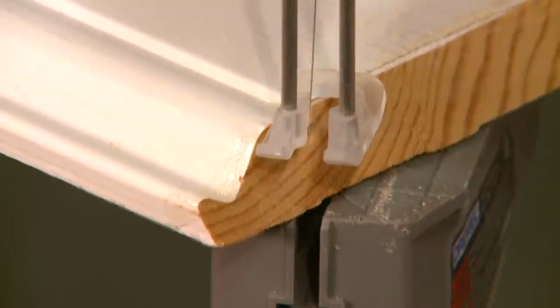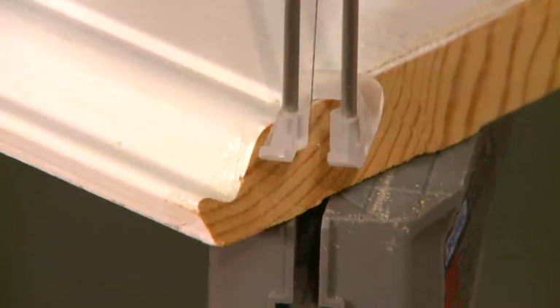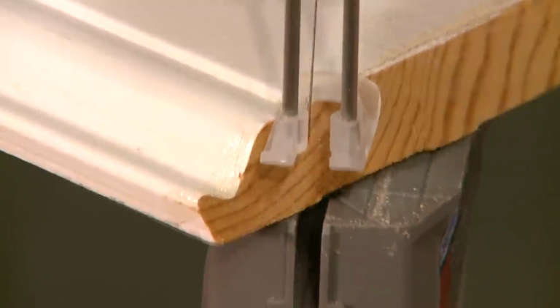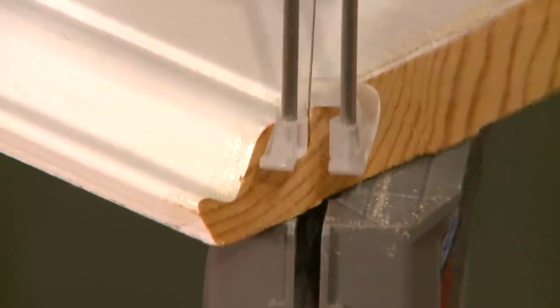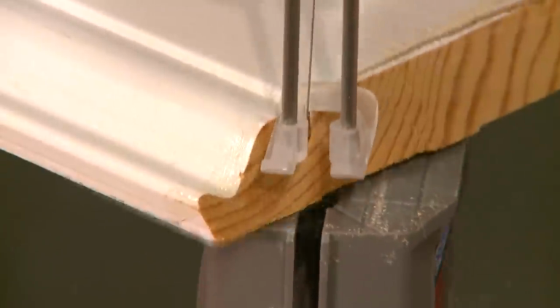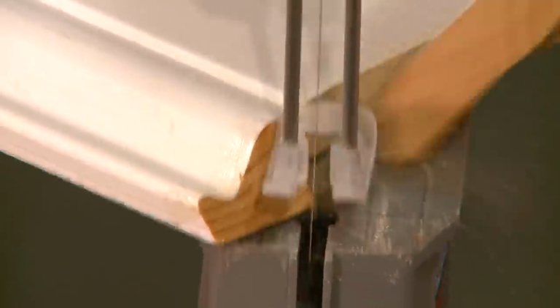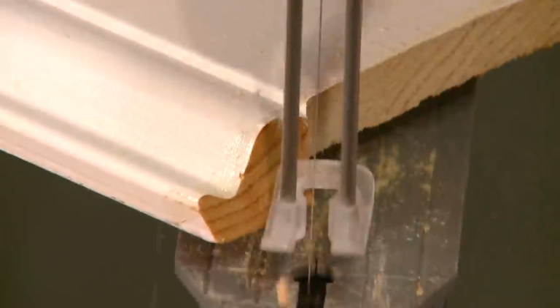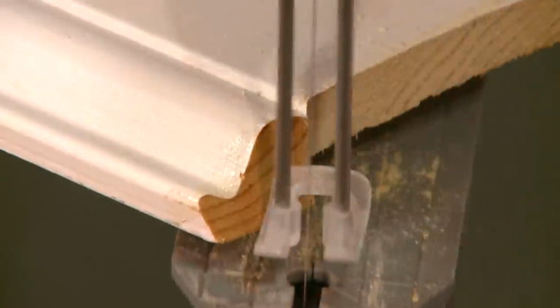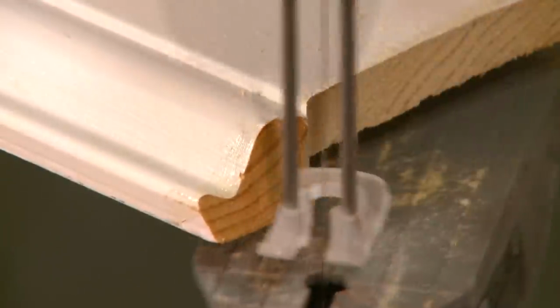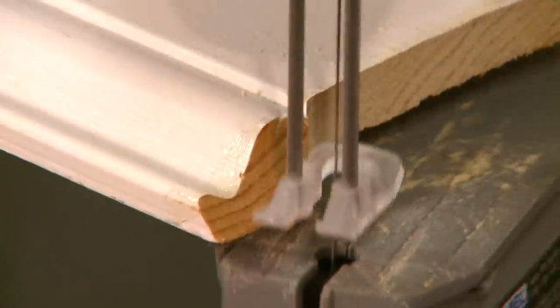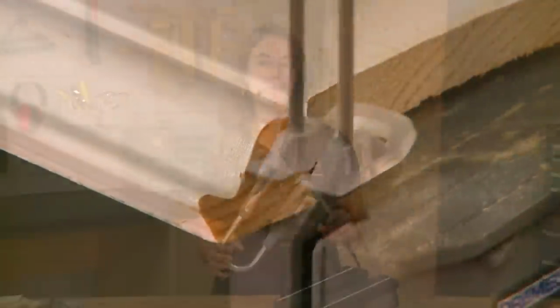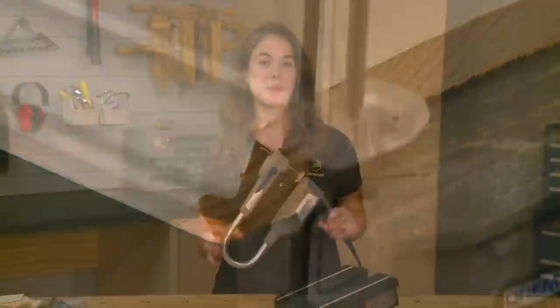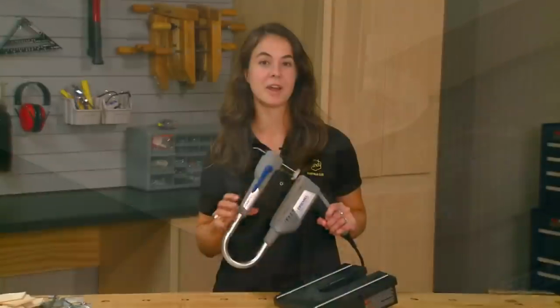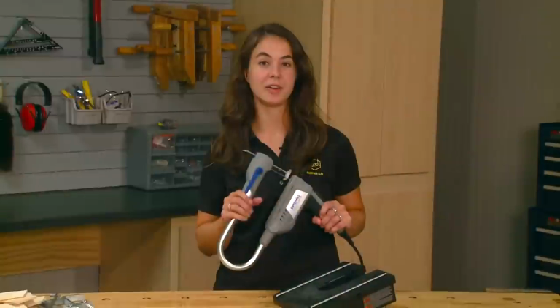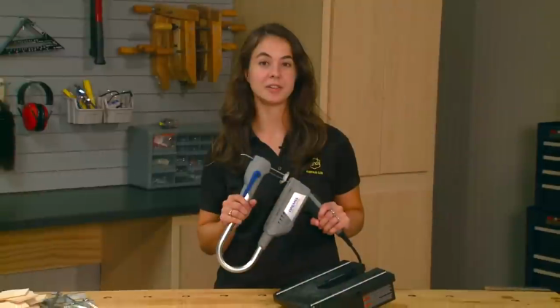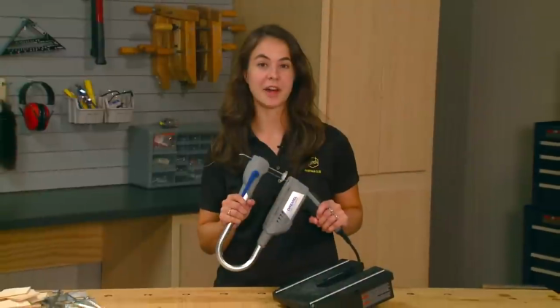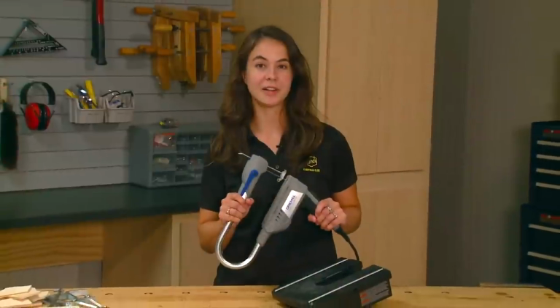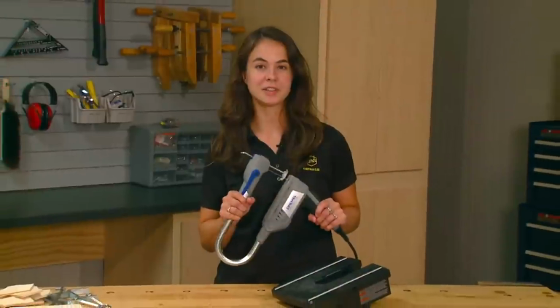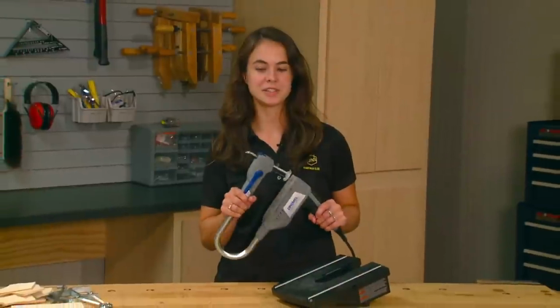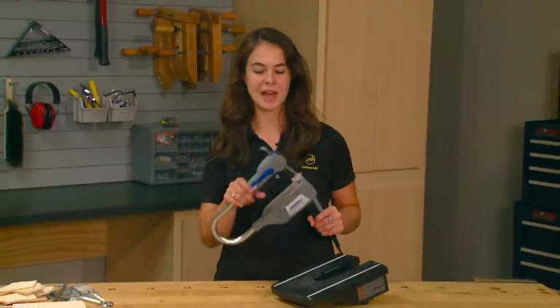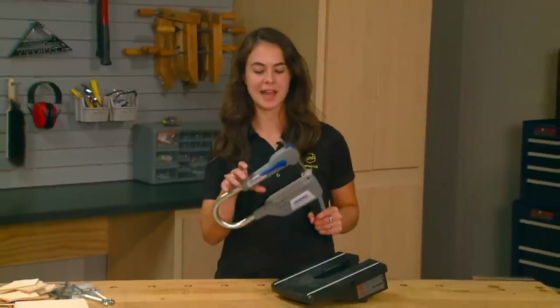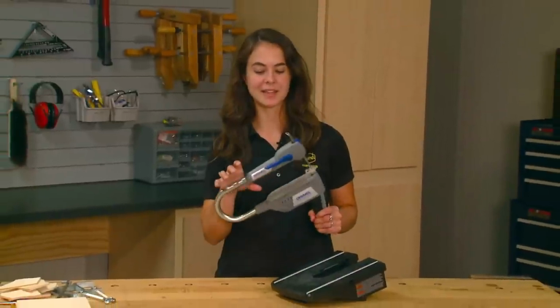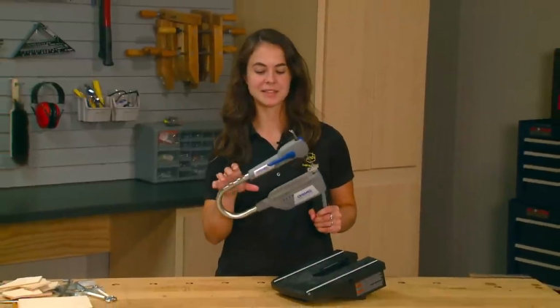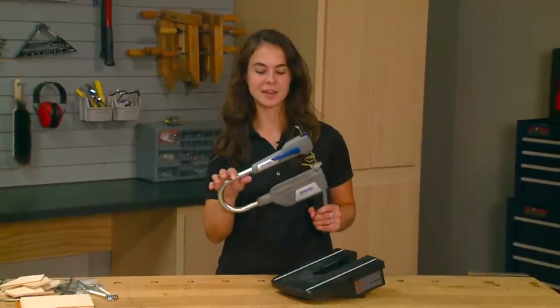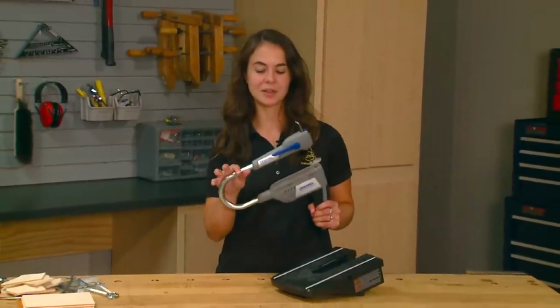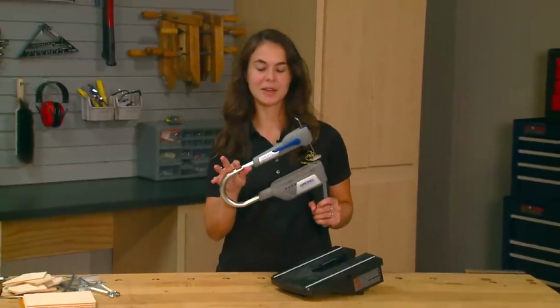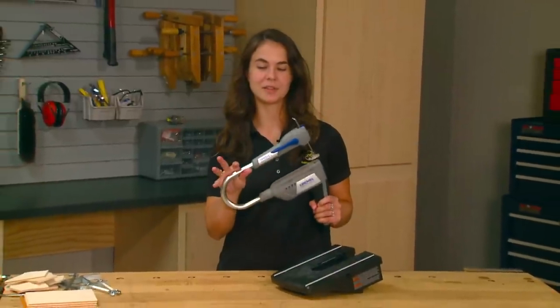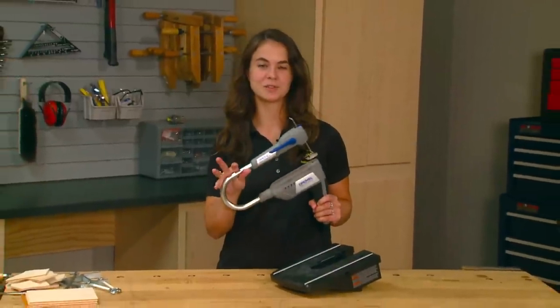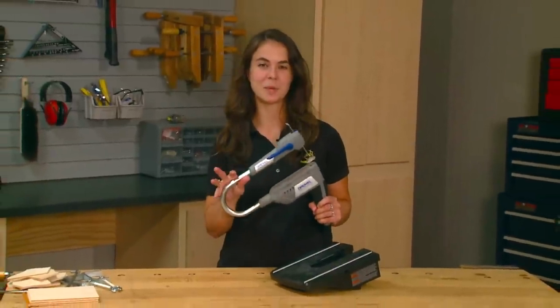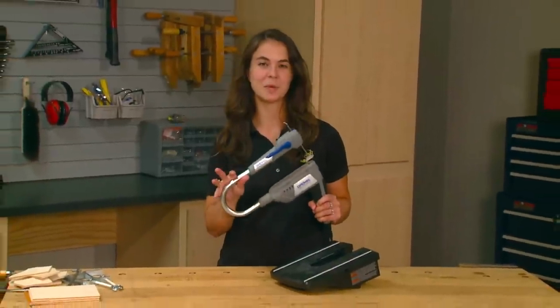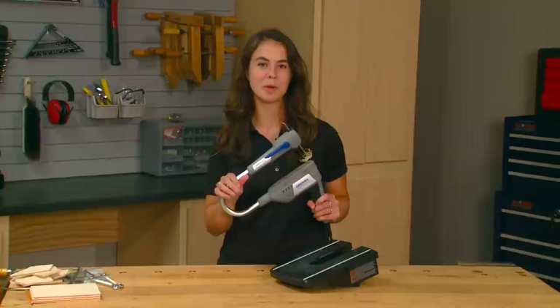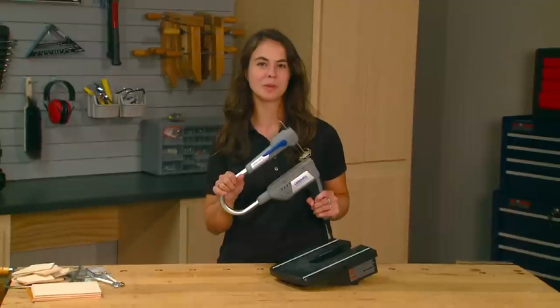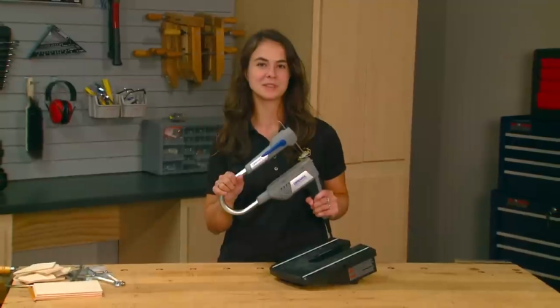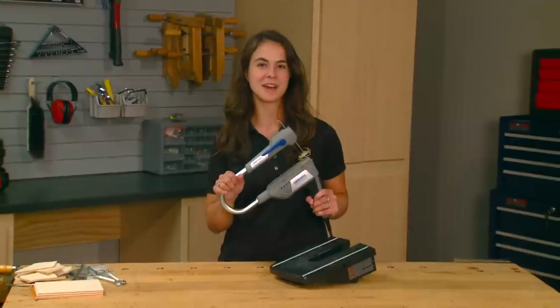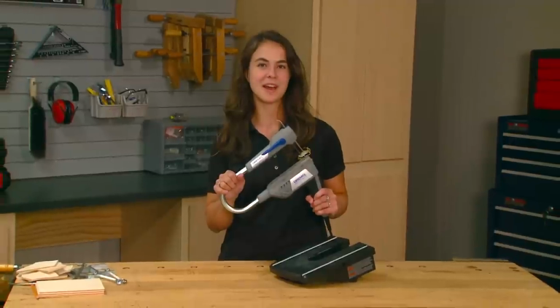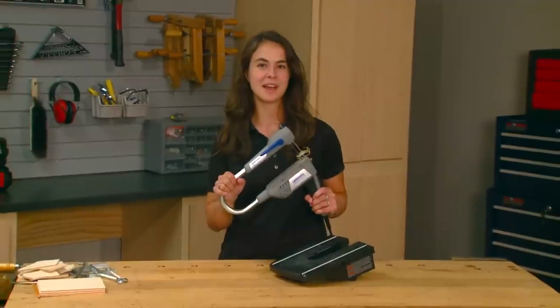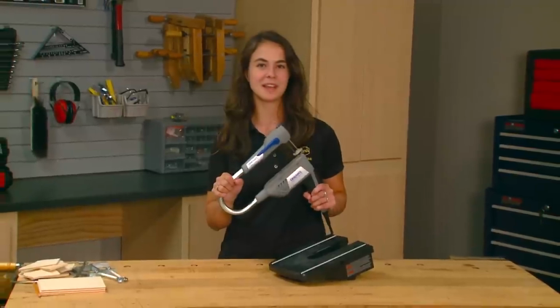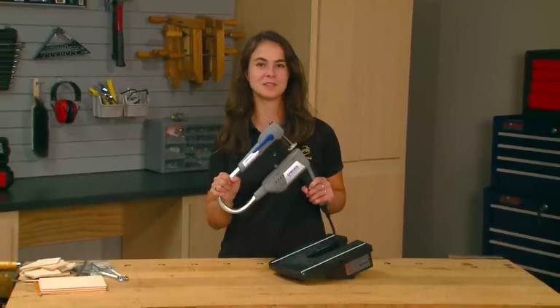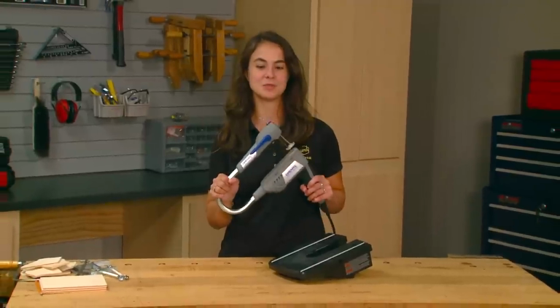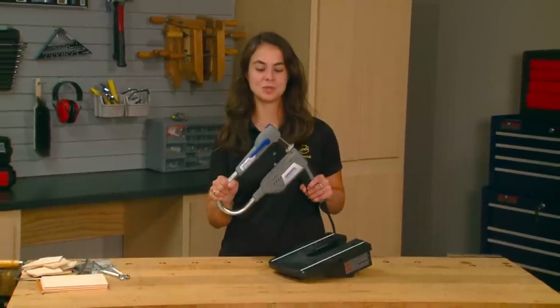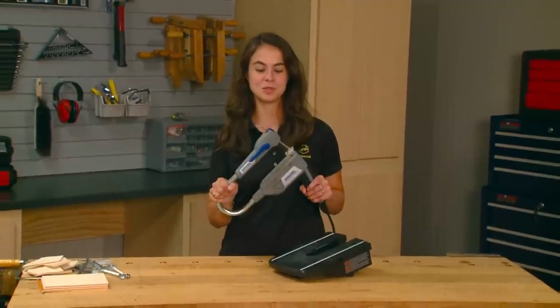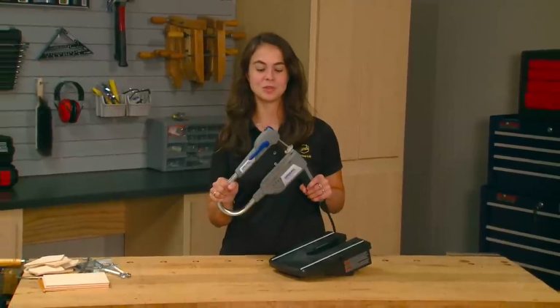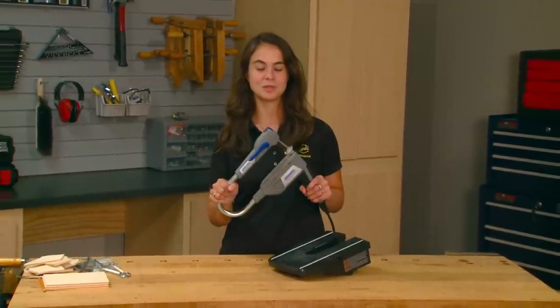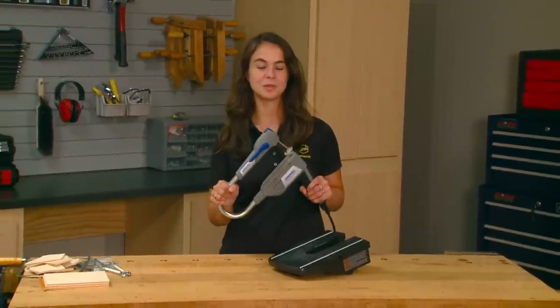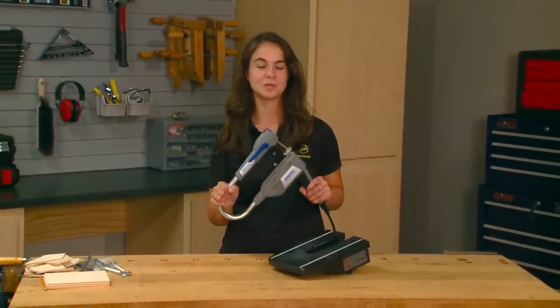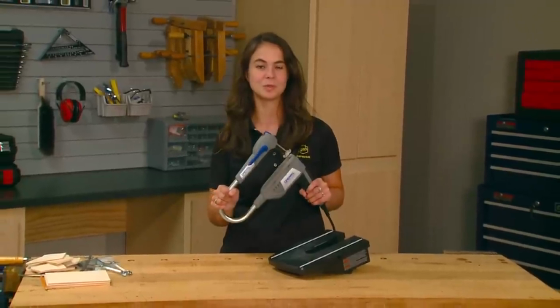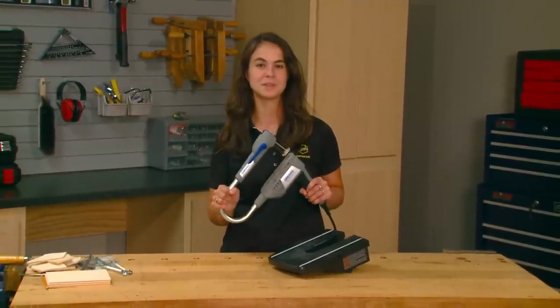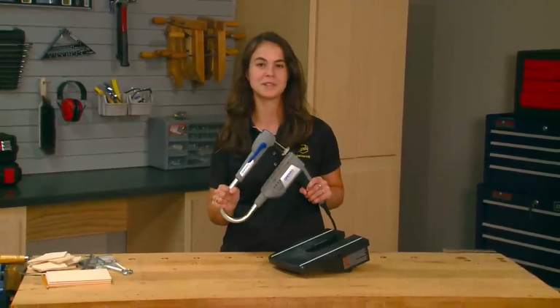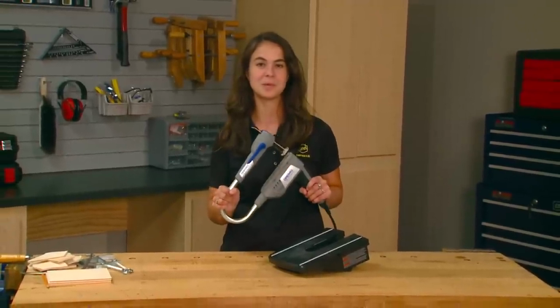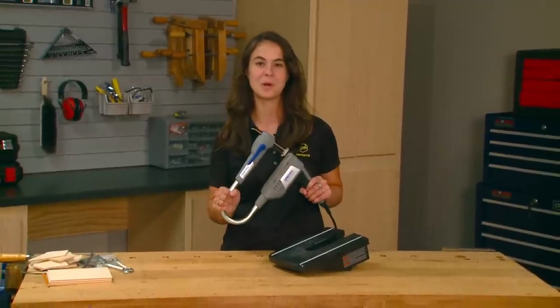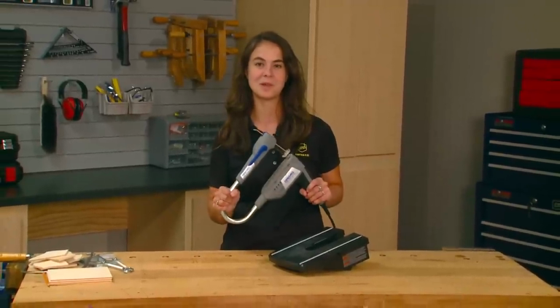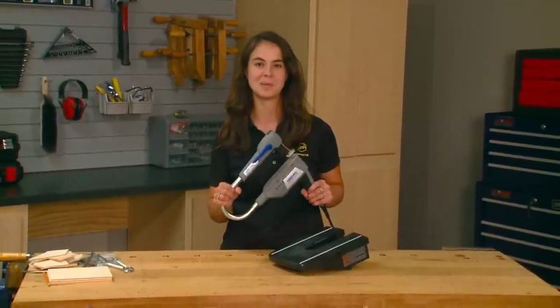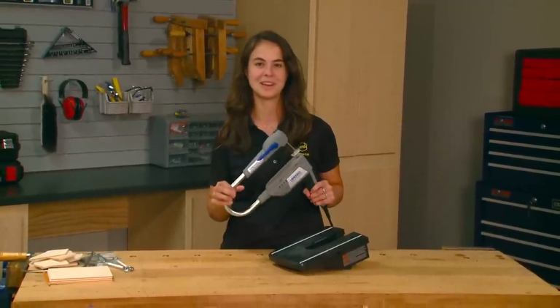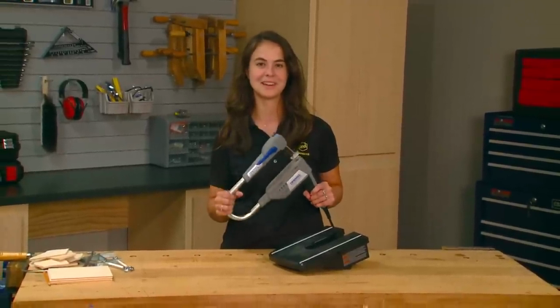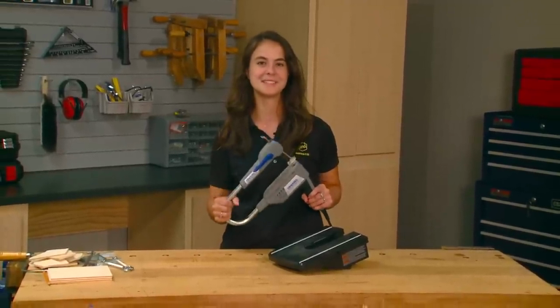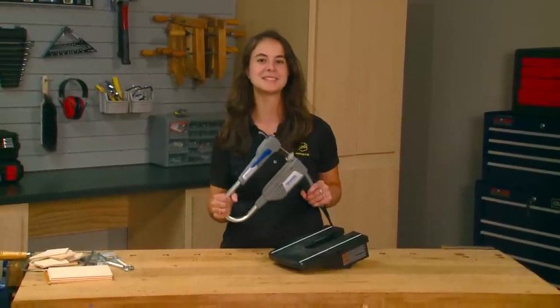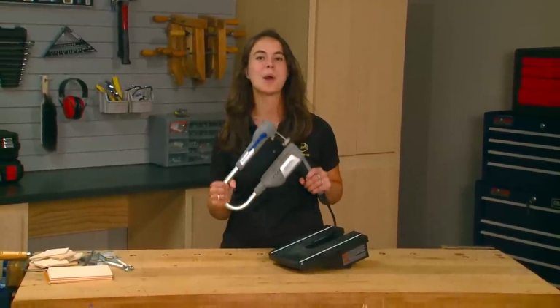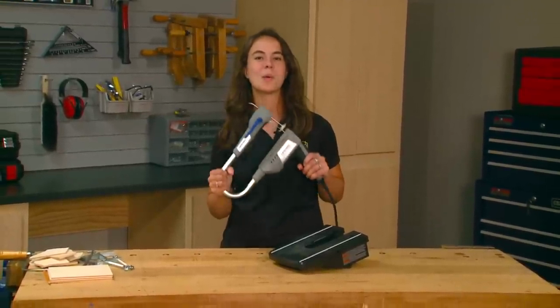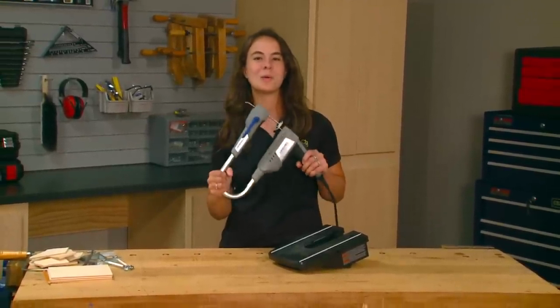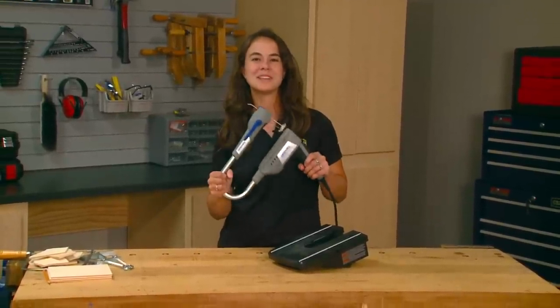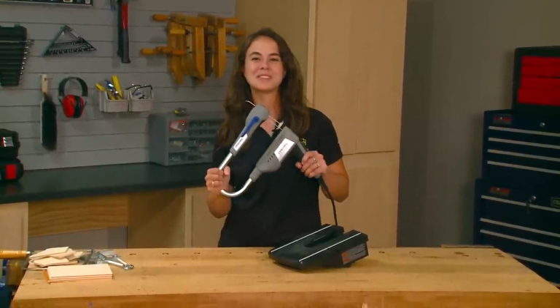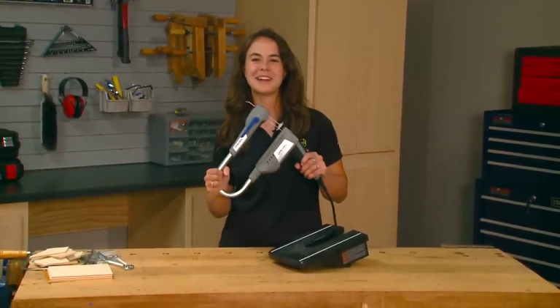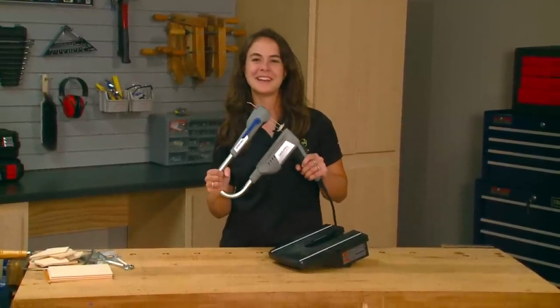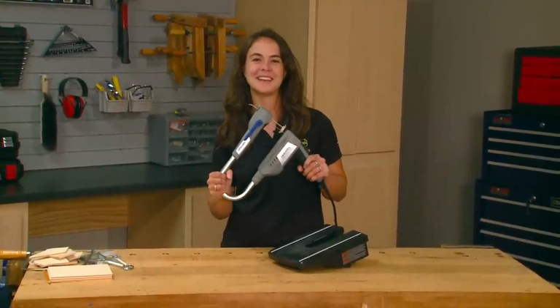With a retail price of about $100, the Dremel Moto Saw gives you two useful tools in one — because we tried it.